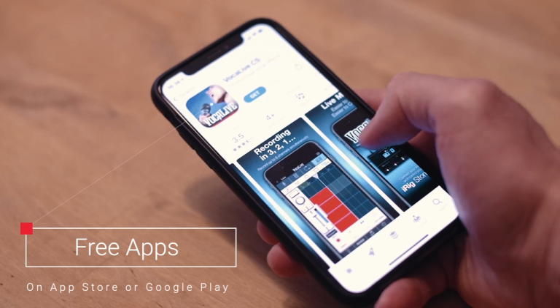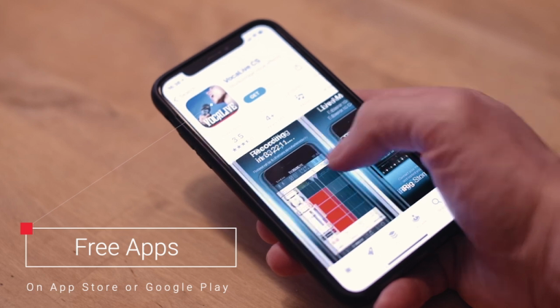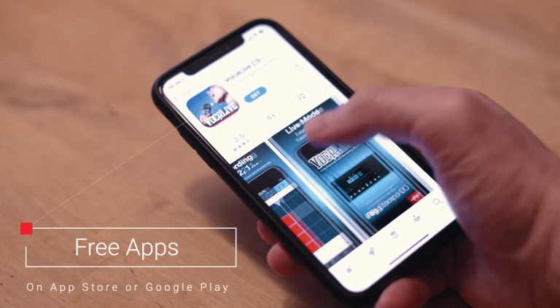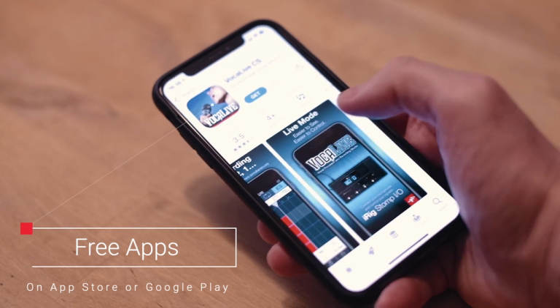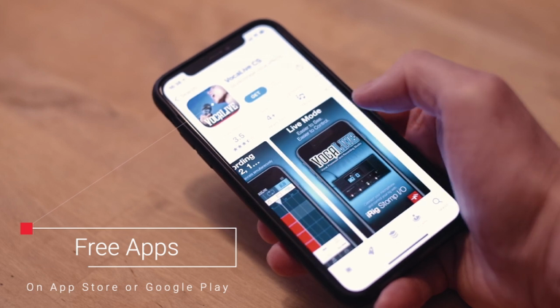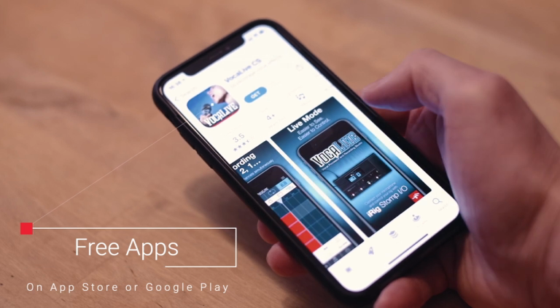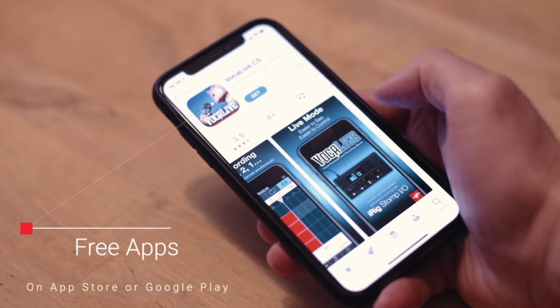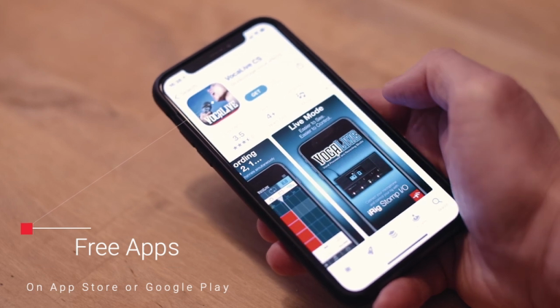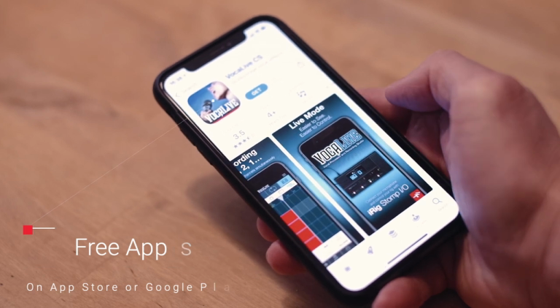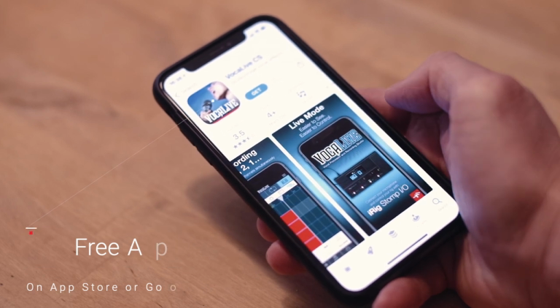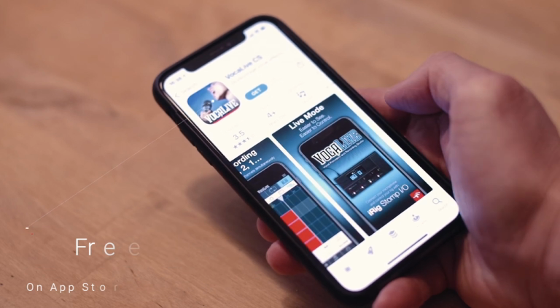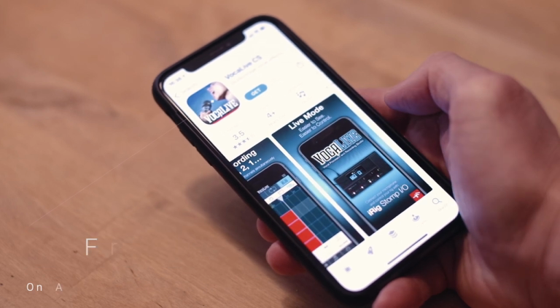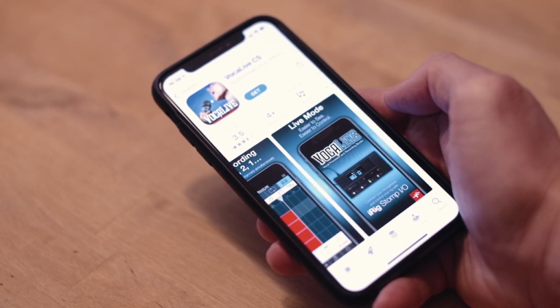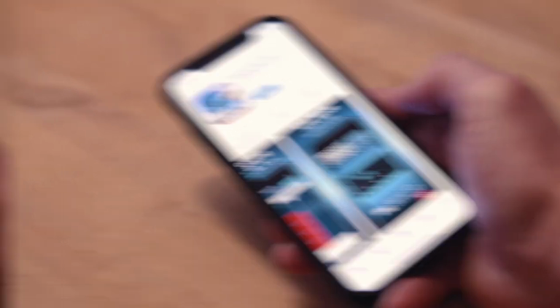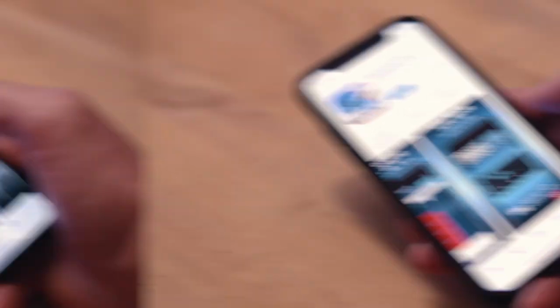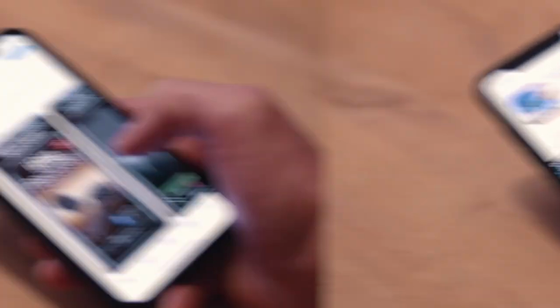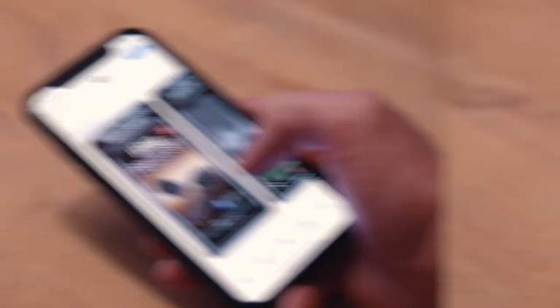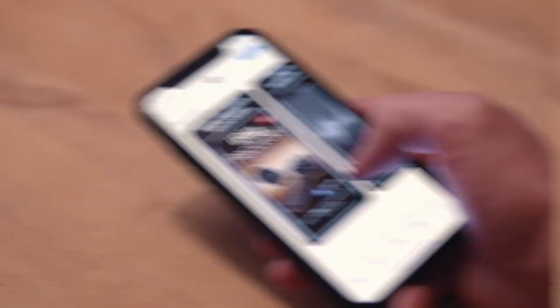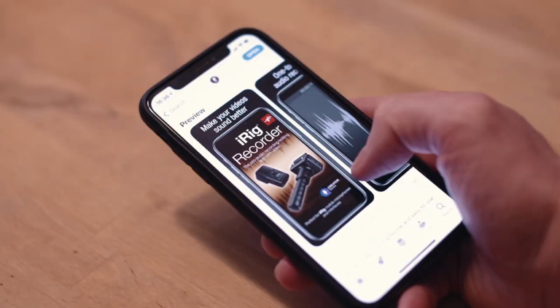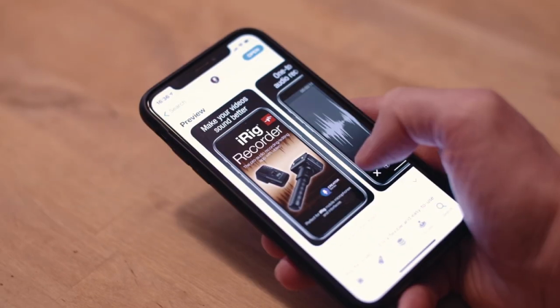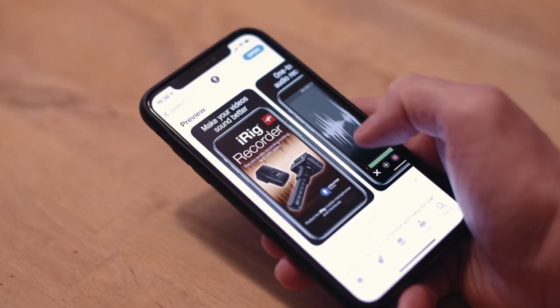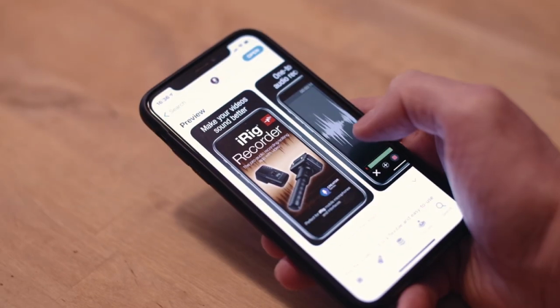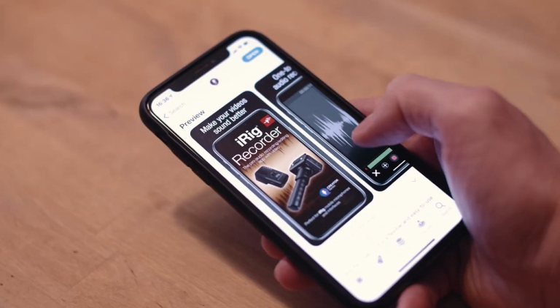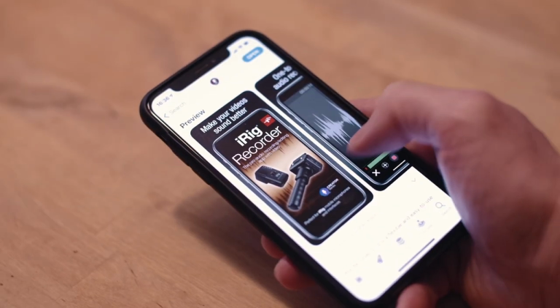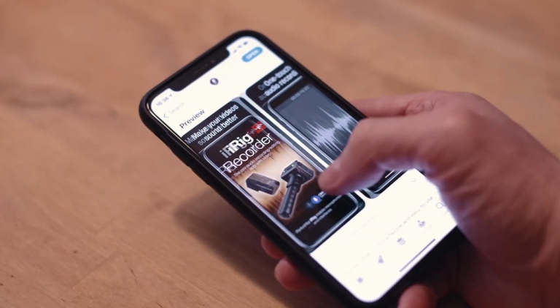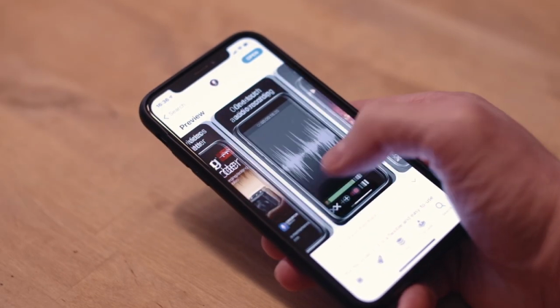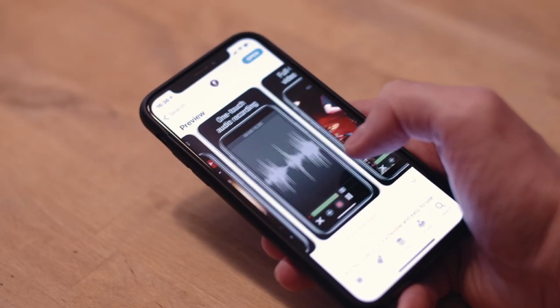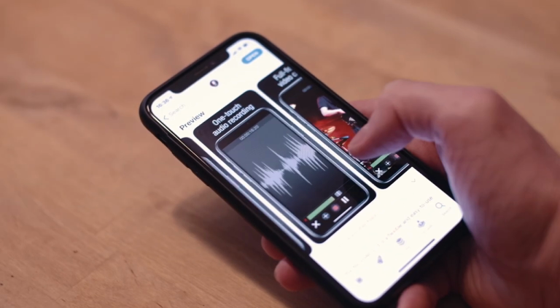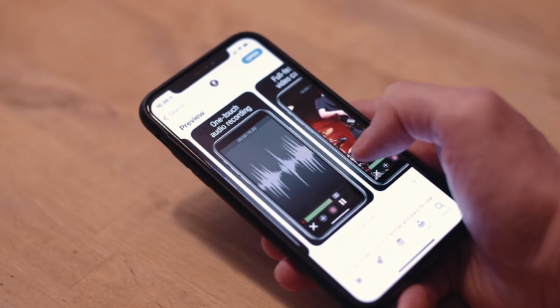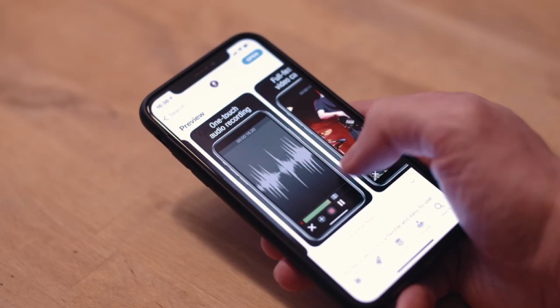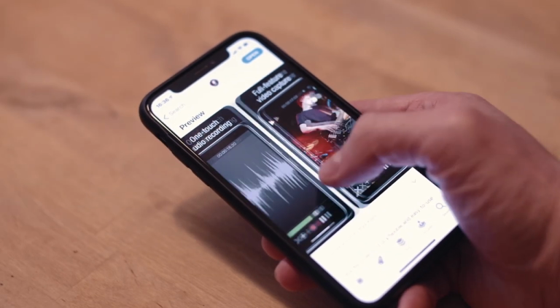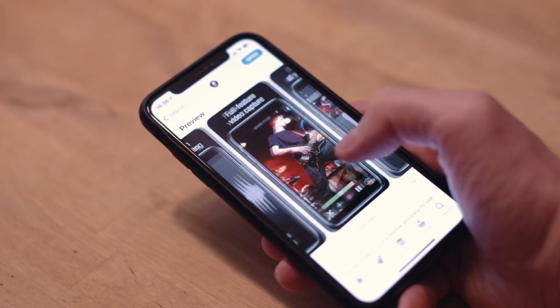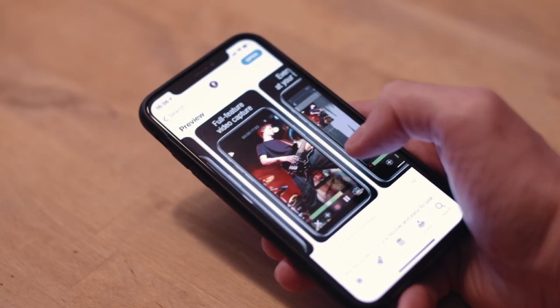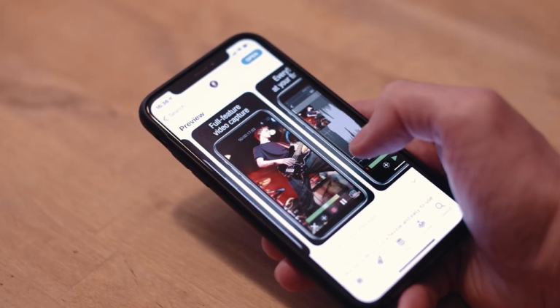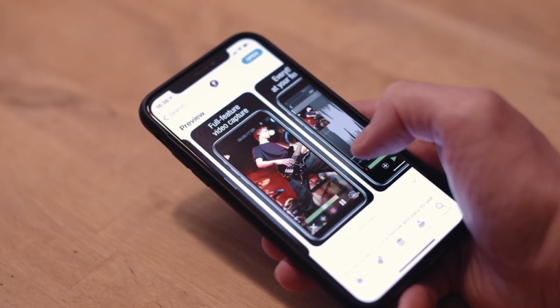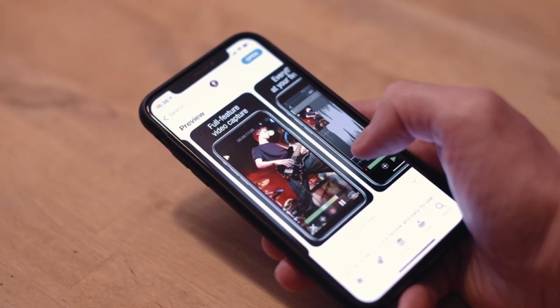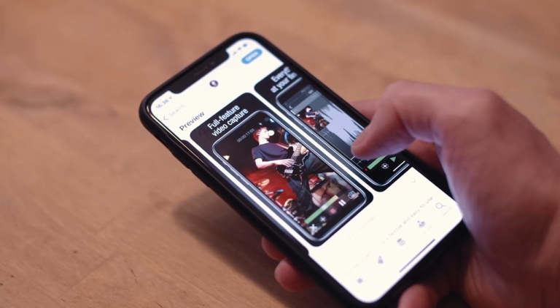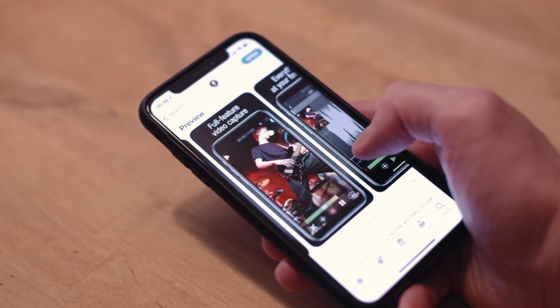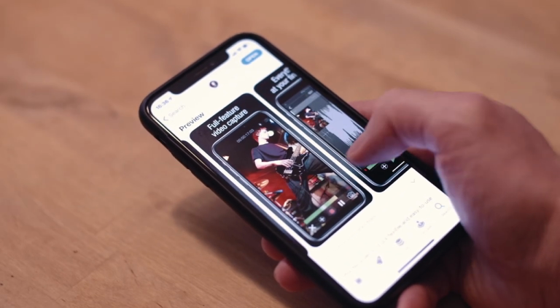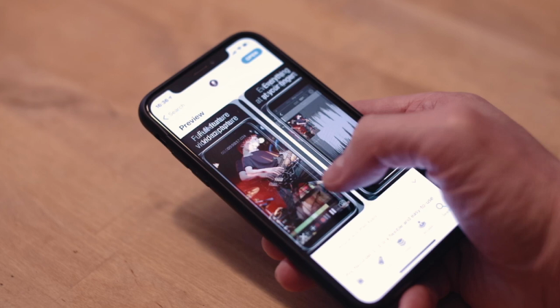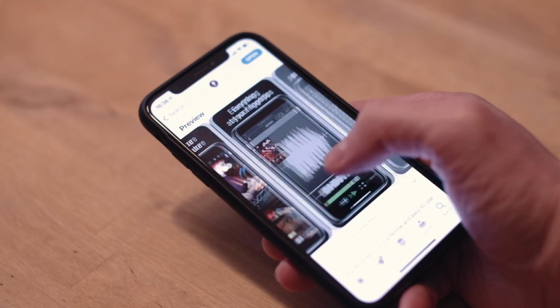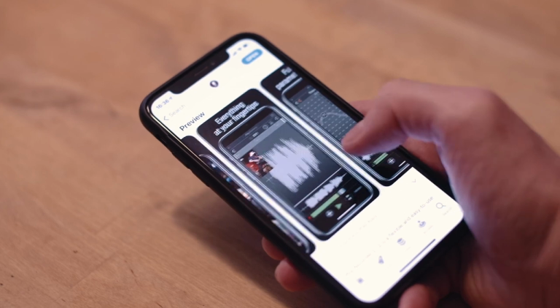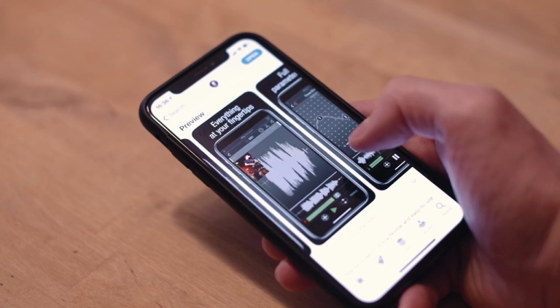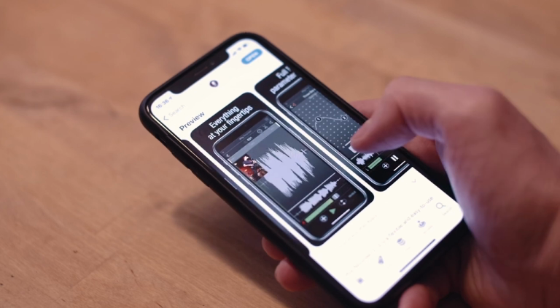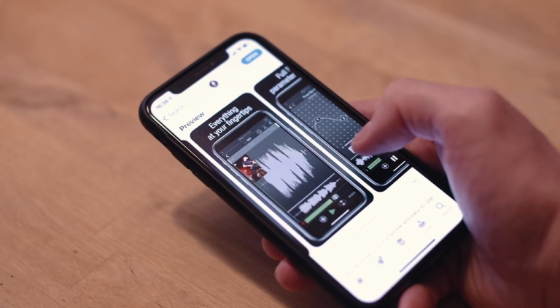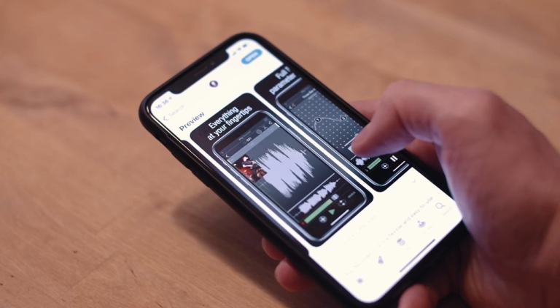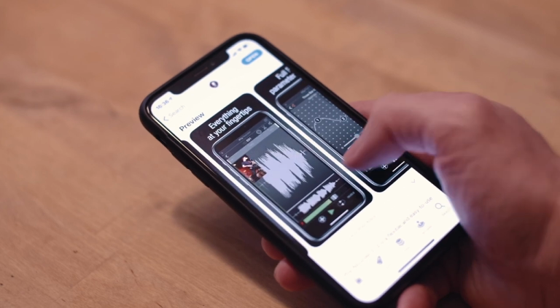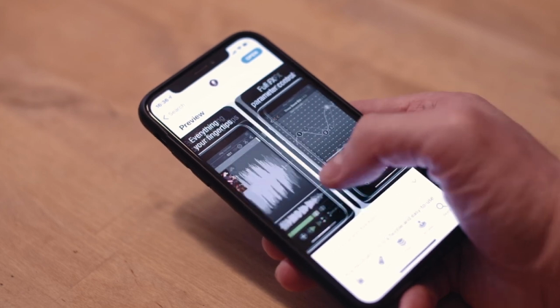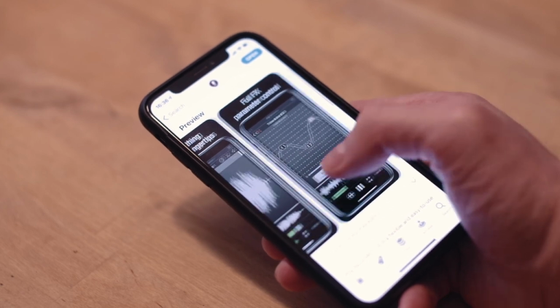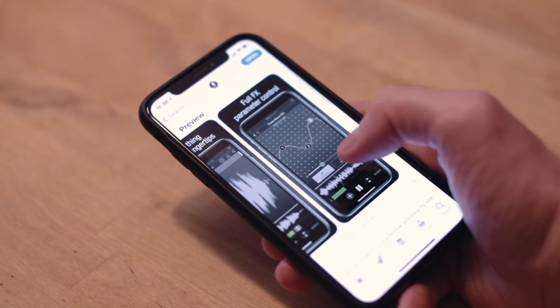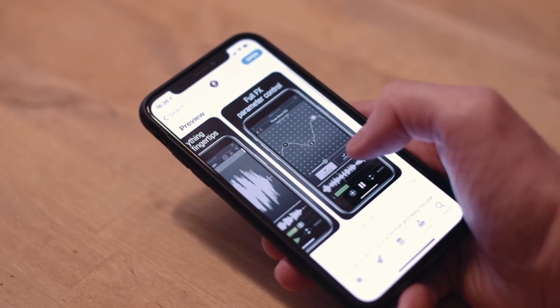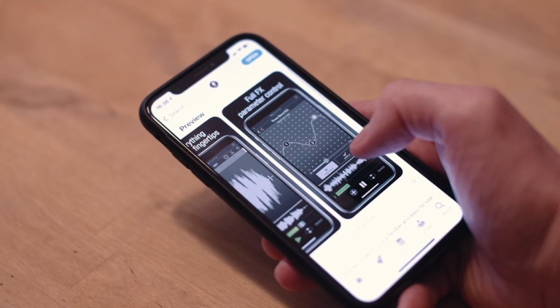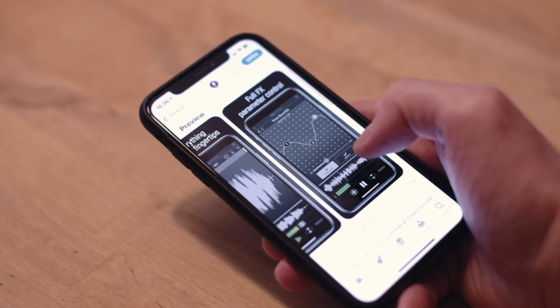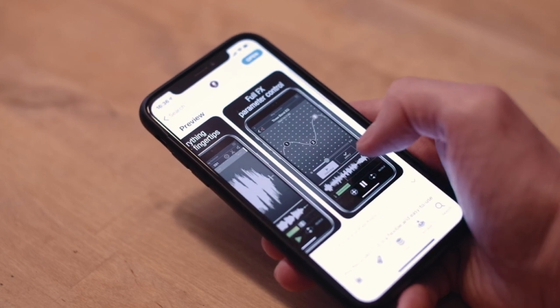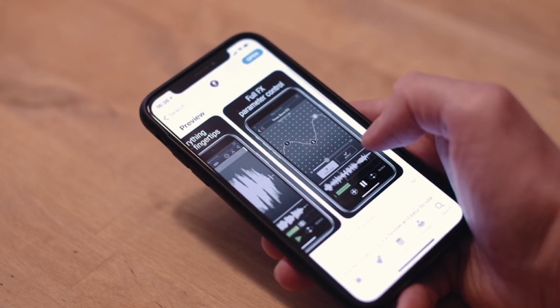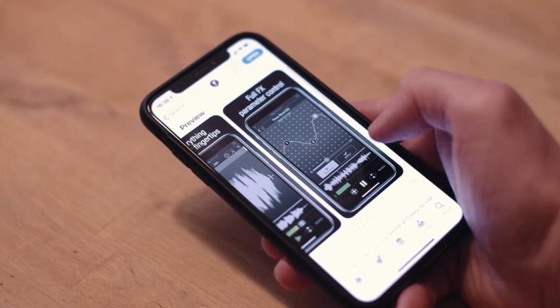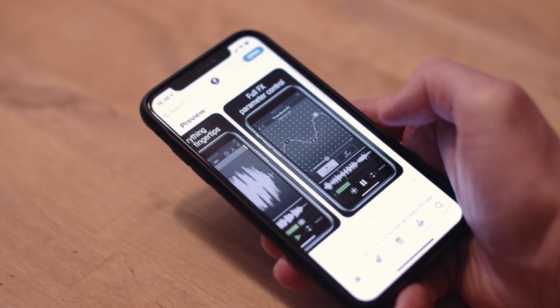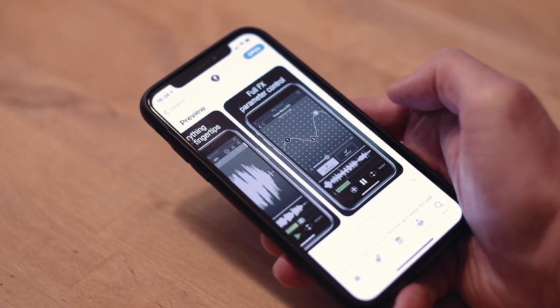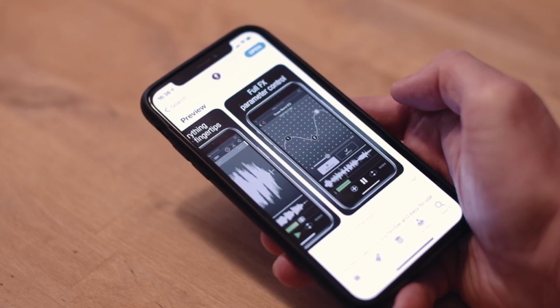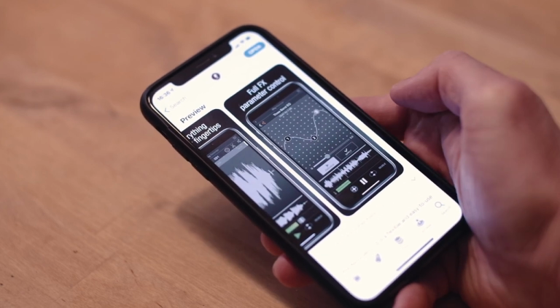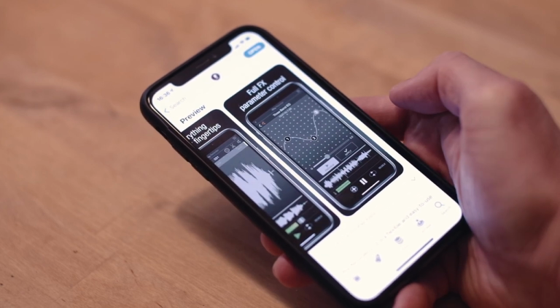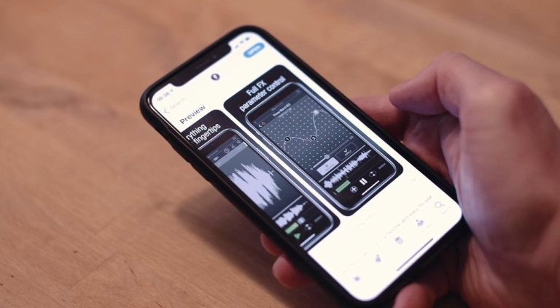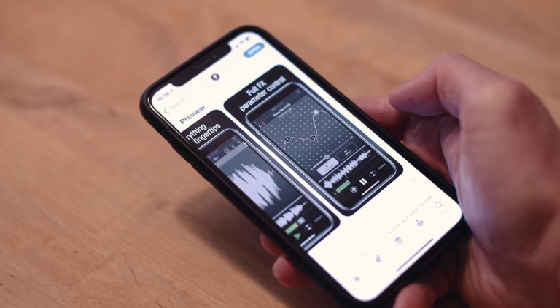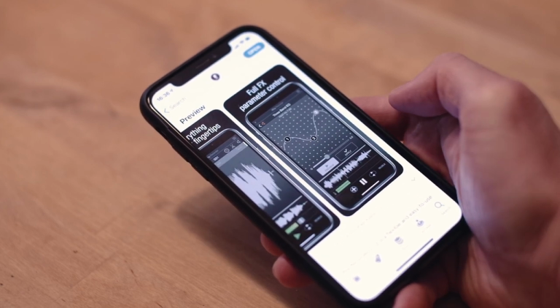you can get started right away by simply downloading two free iRig multimedia apps from the App Store or Google Play.